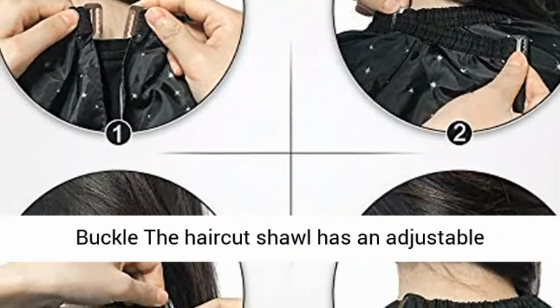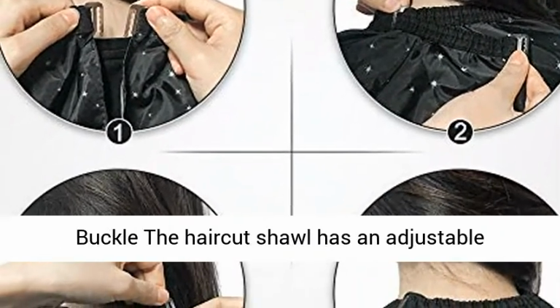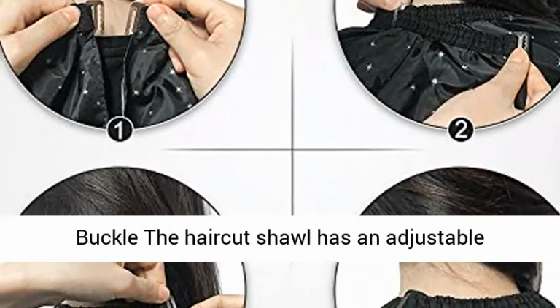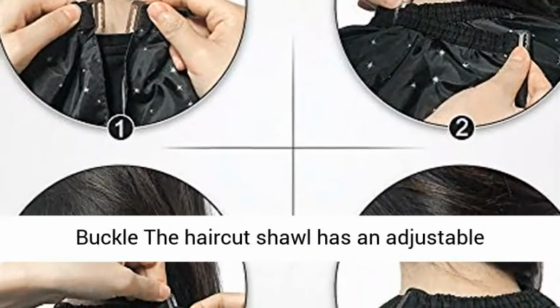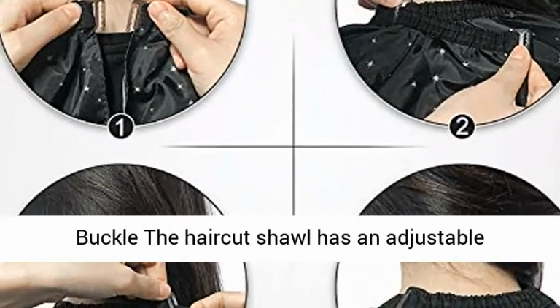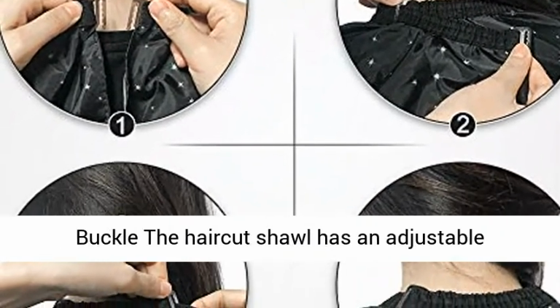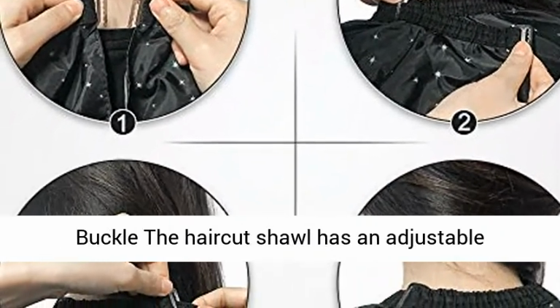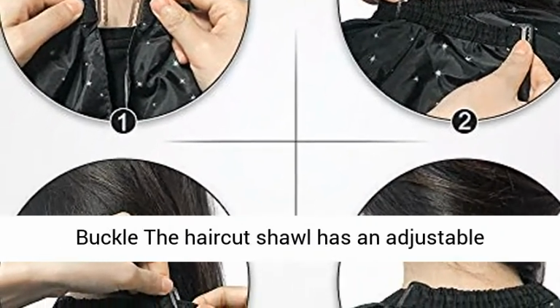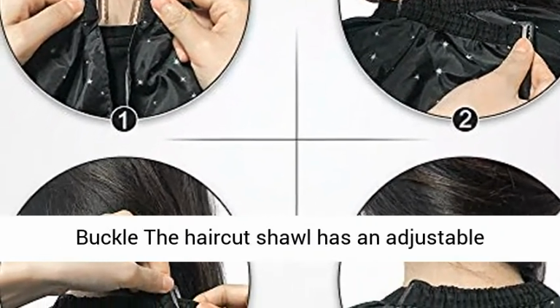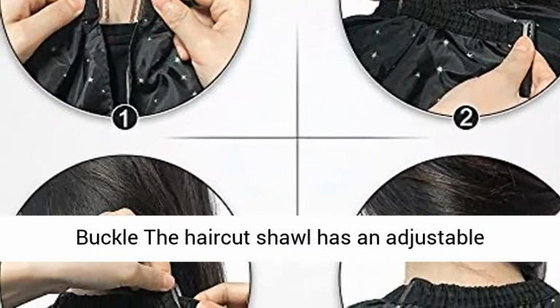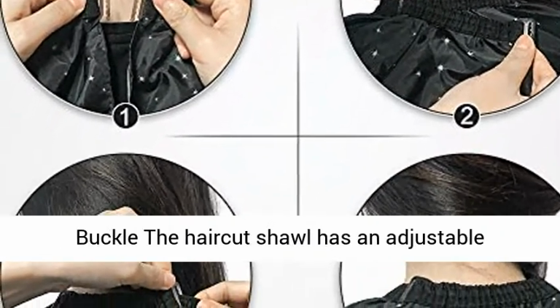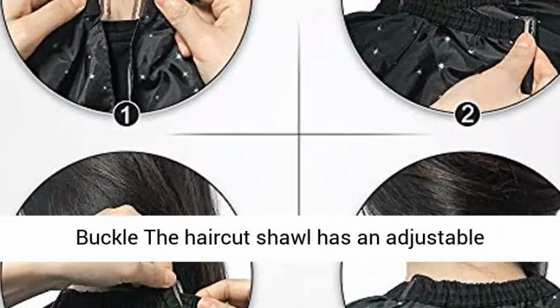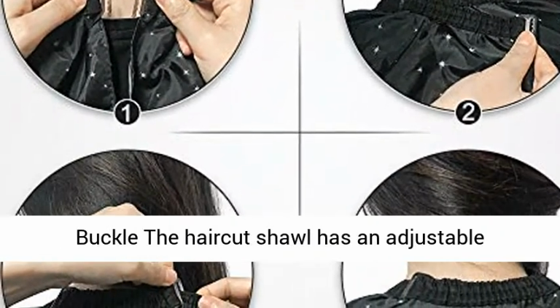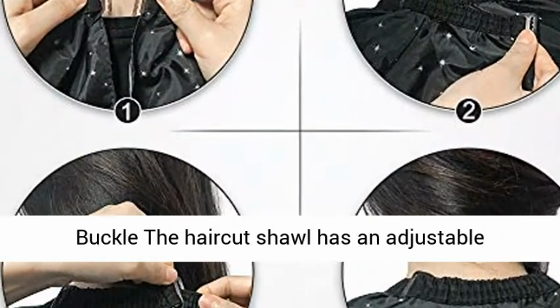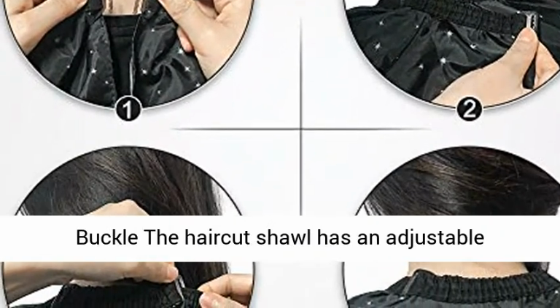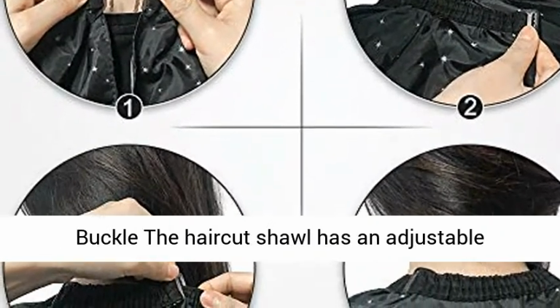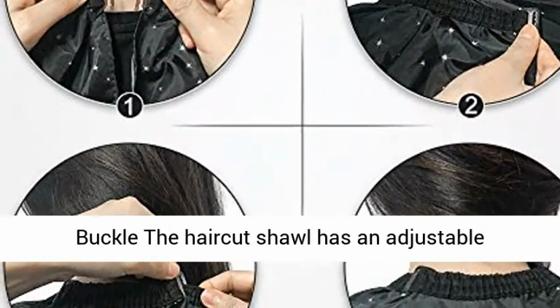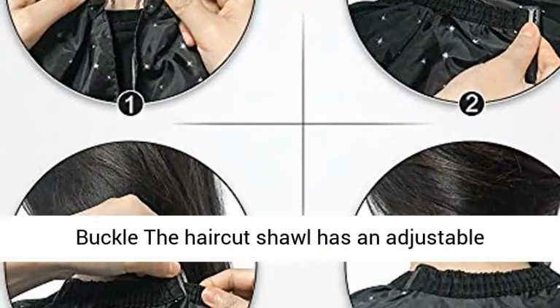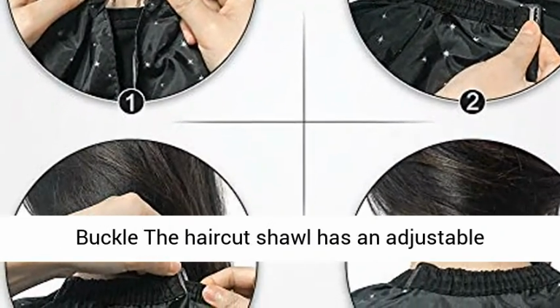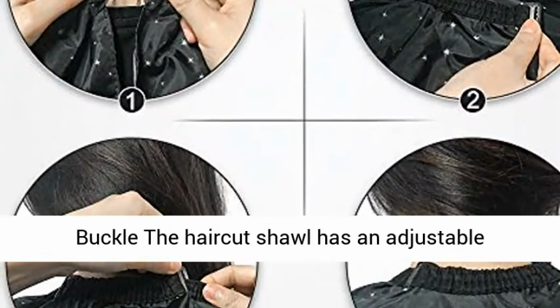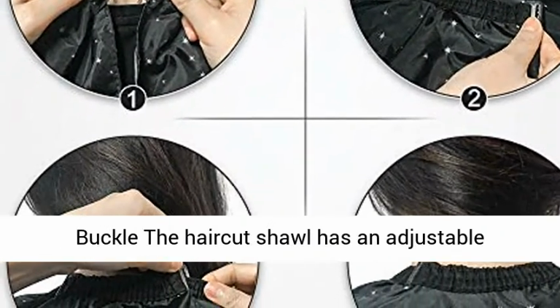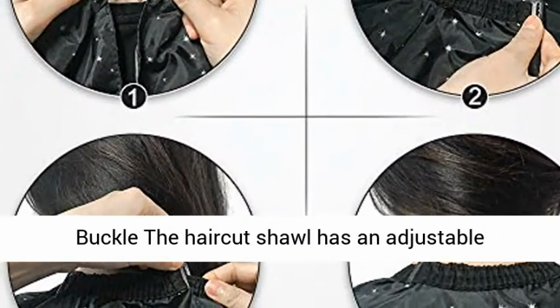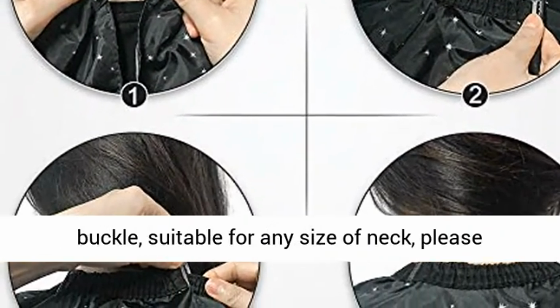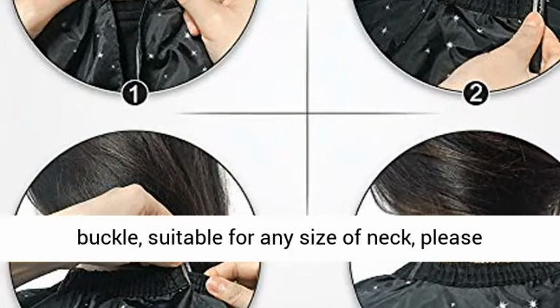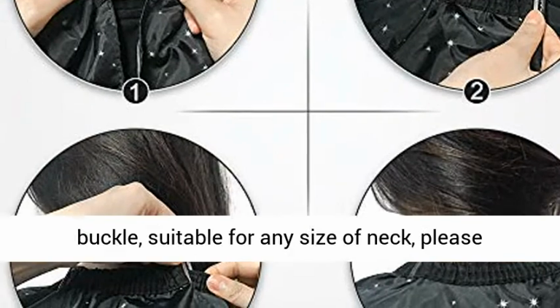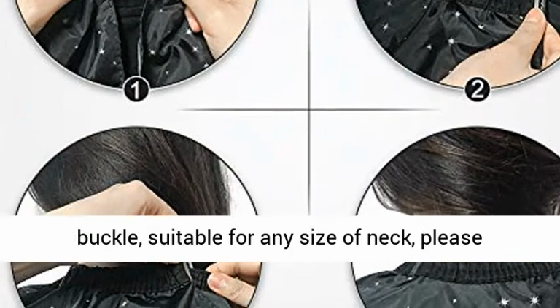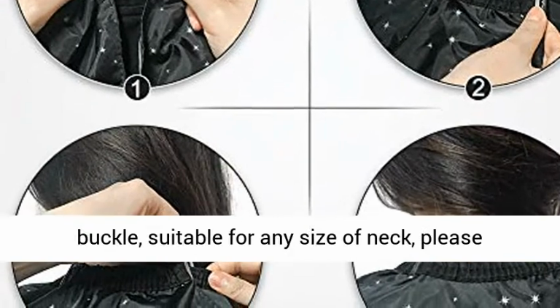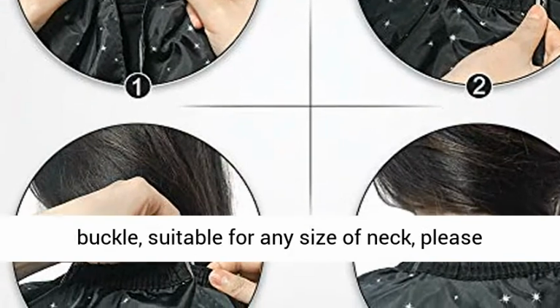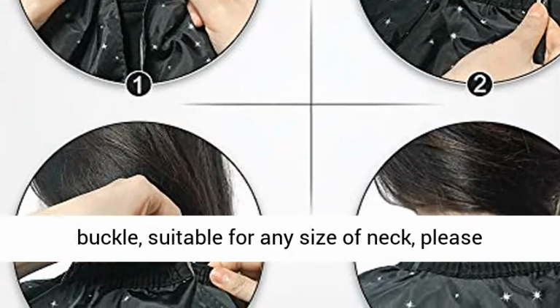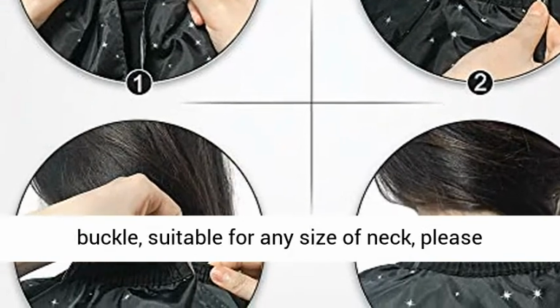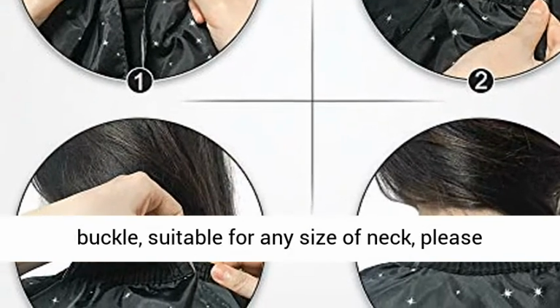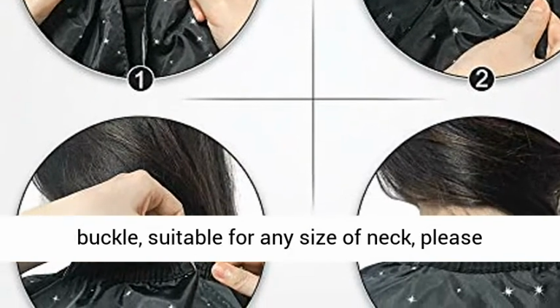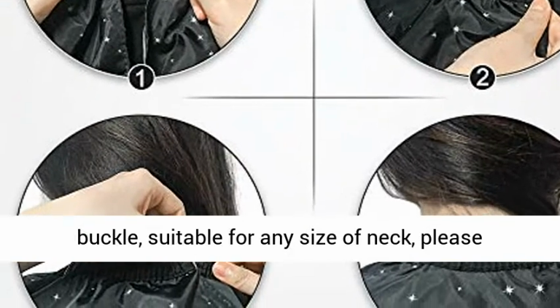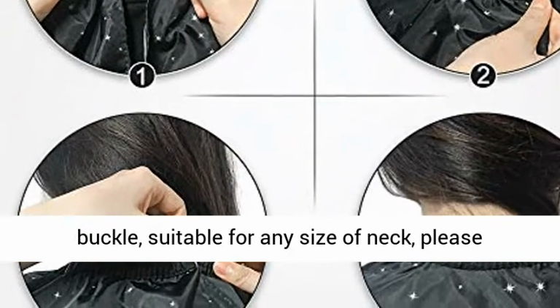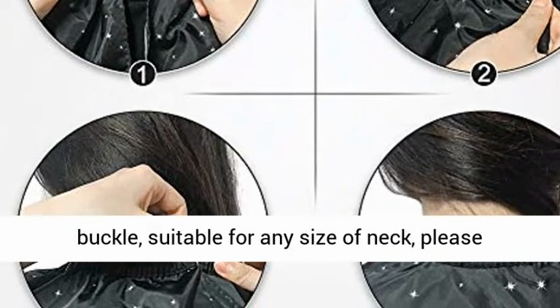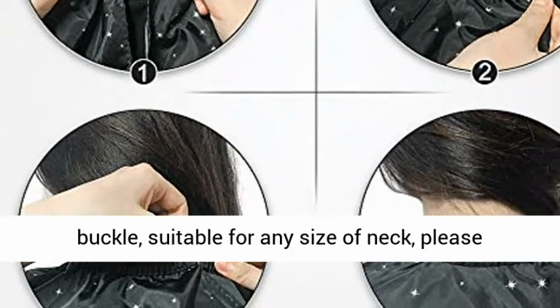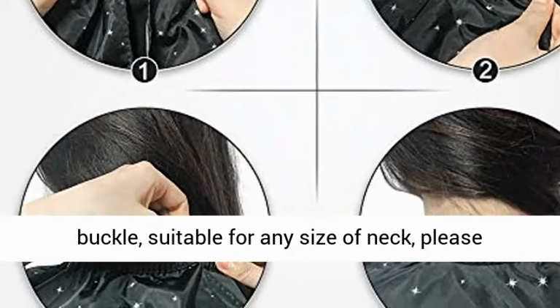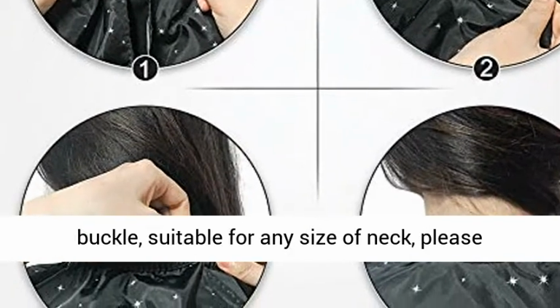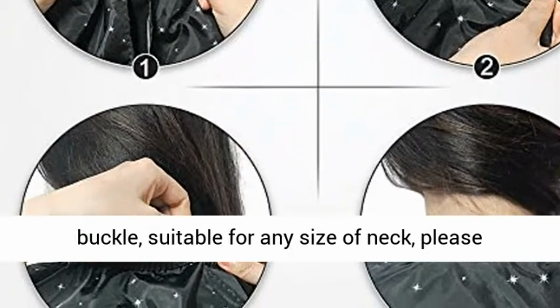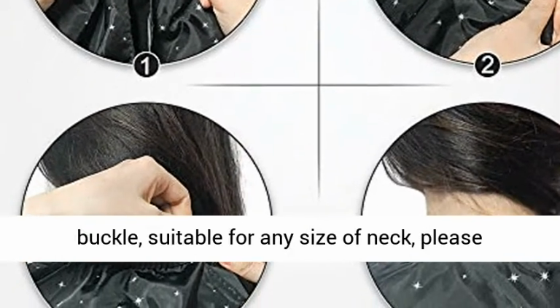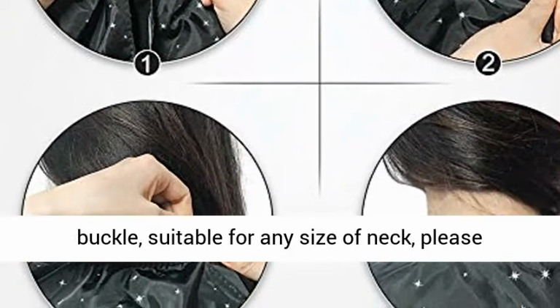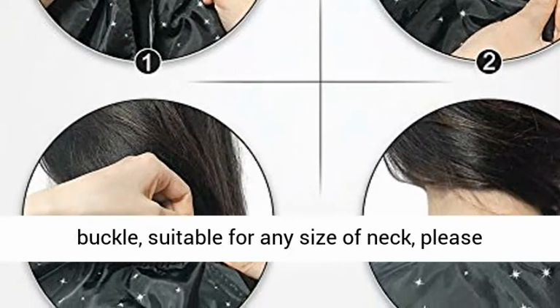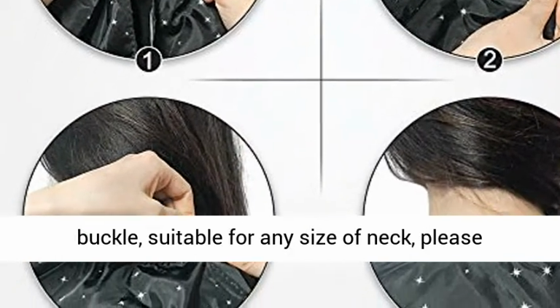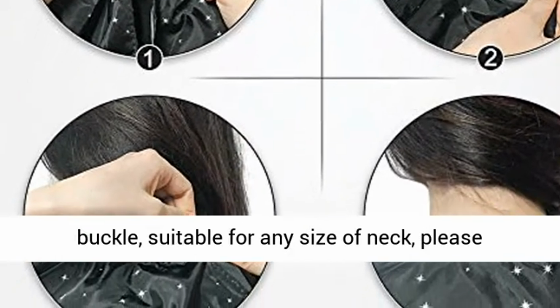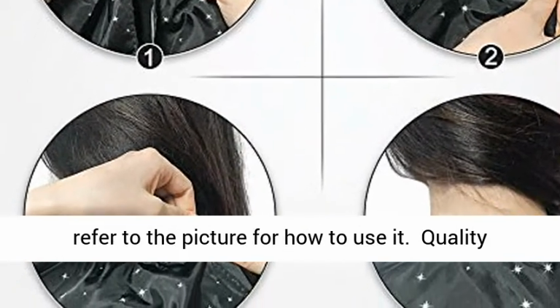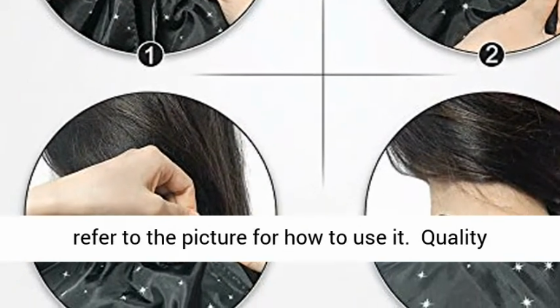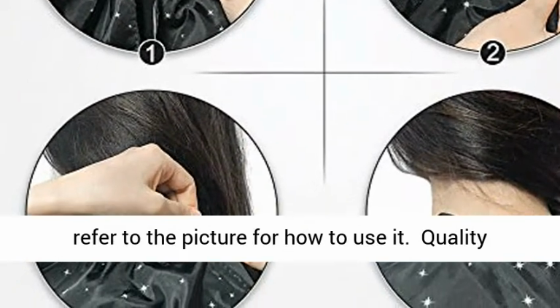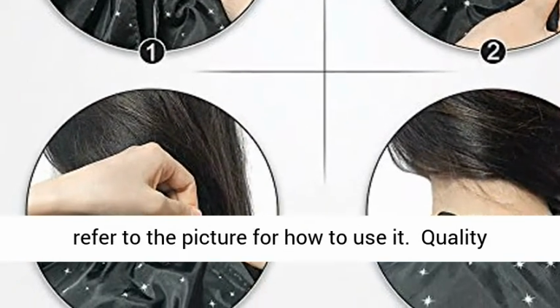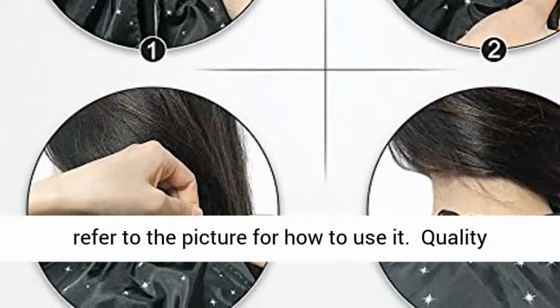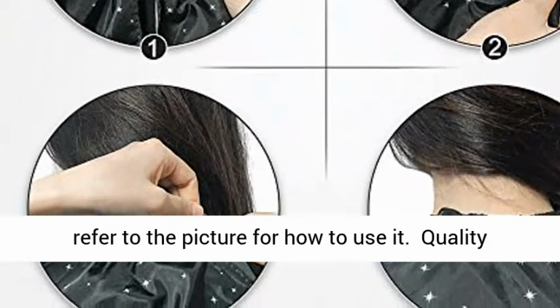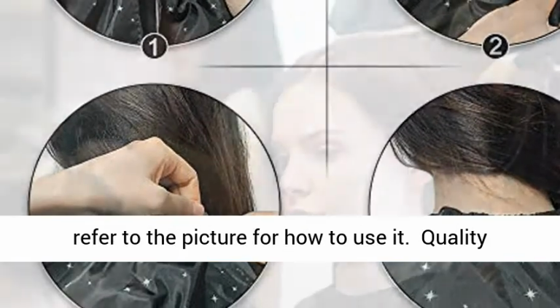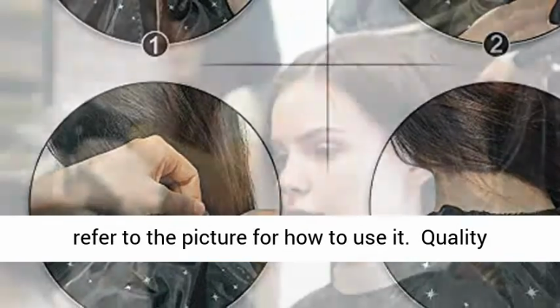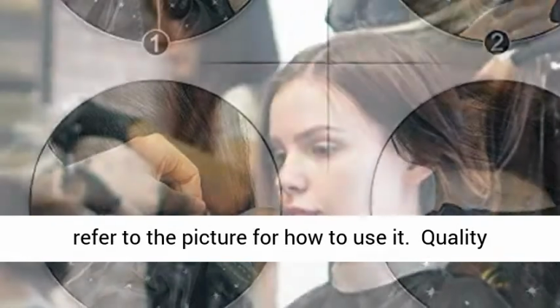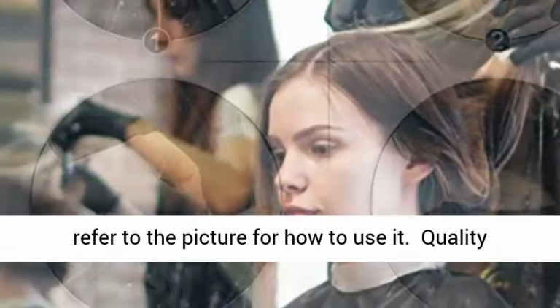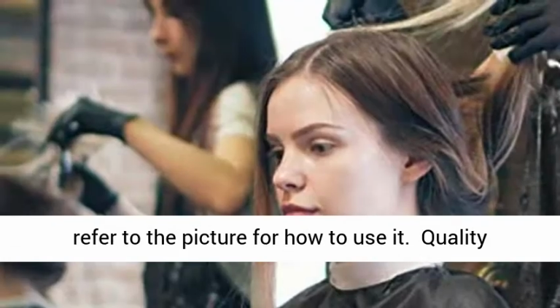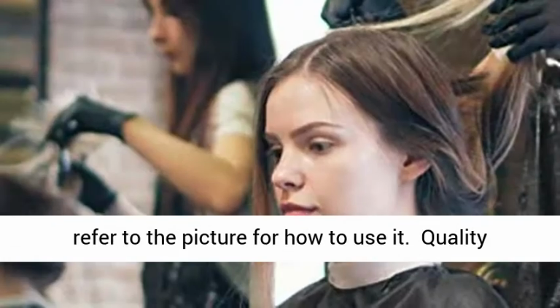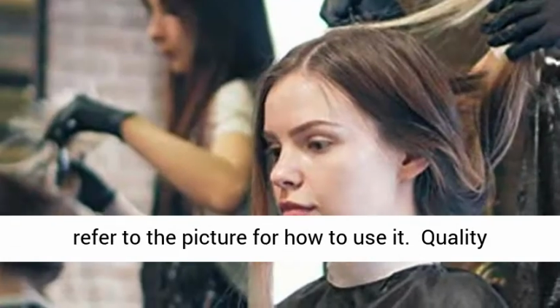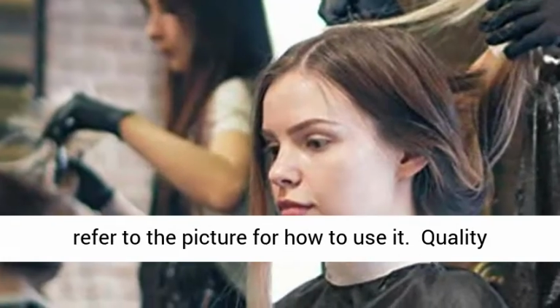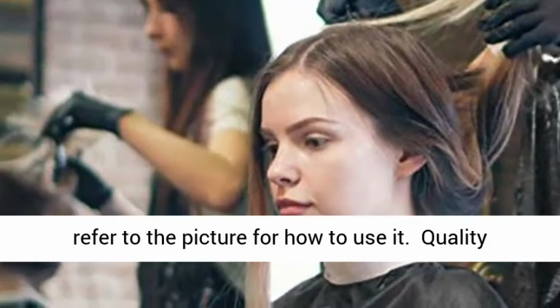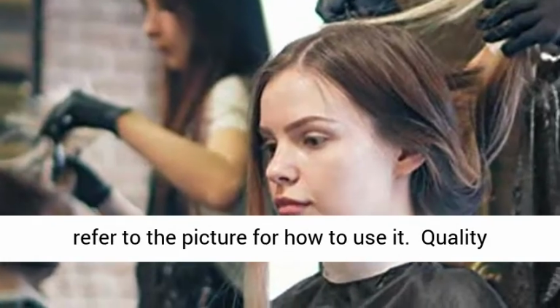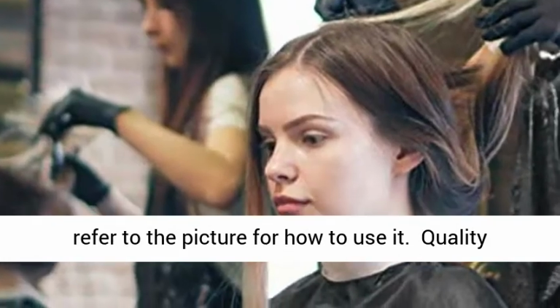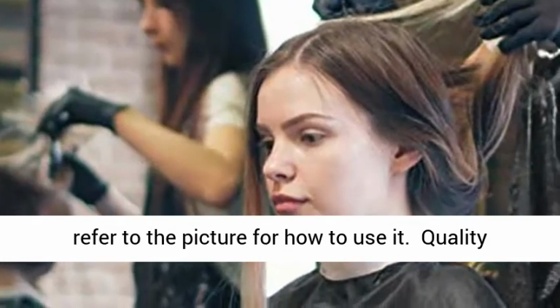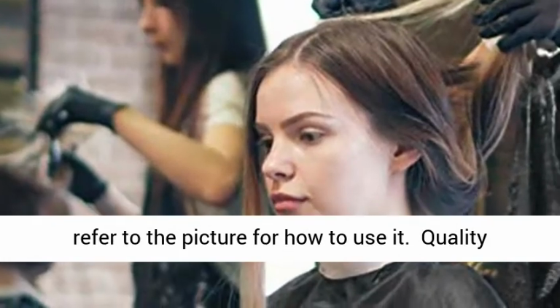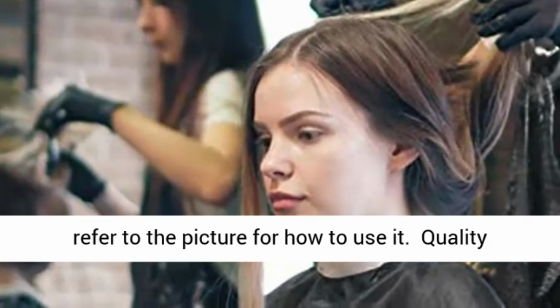Adjustable Neck Buckle — the haircut shawl has an adjustable buckle suitable for any size of neck. Please refer to the picture for how to use it.